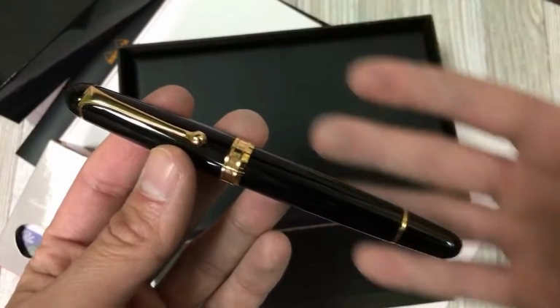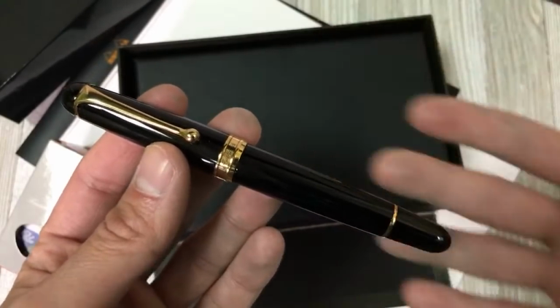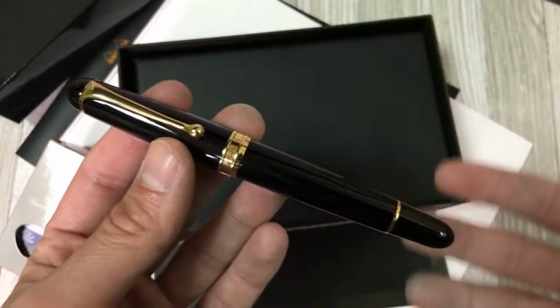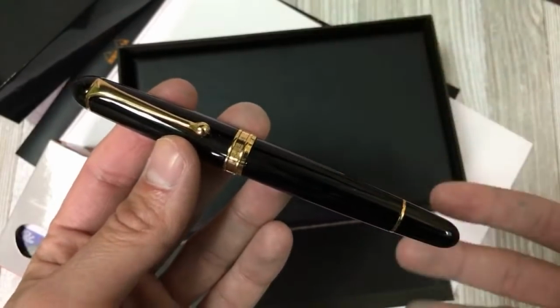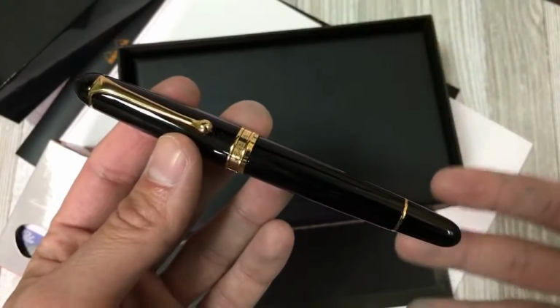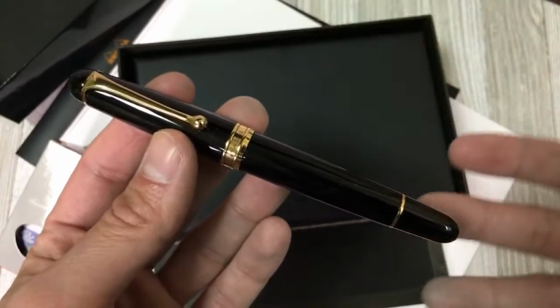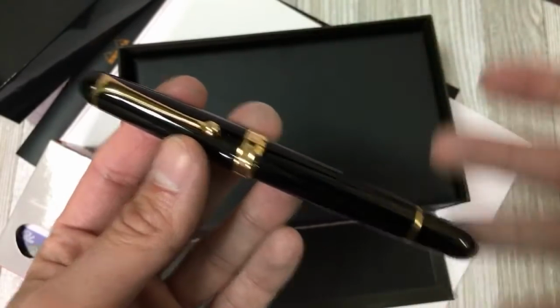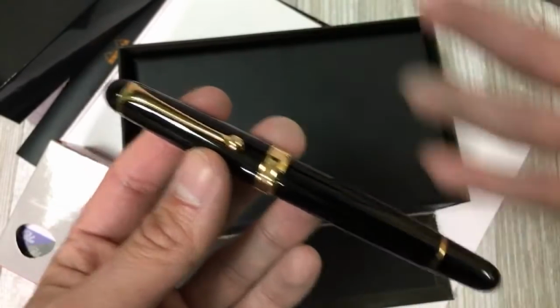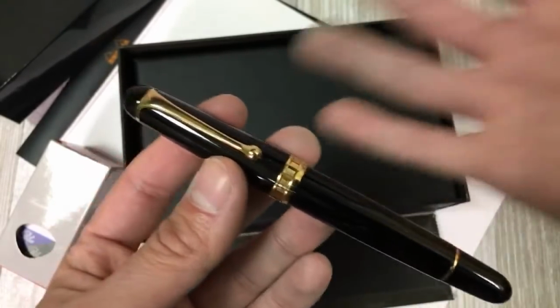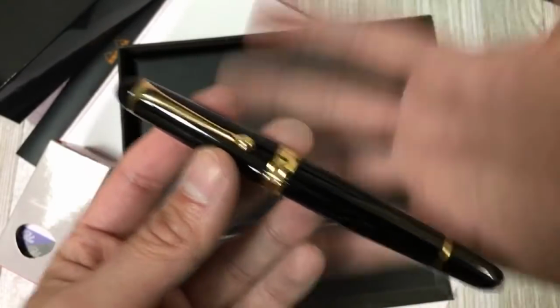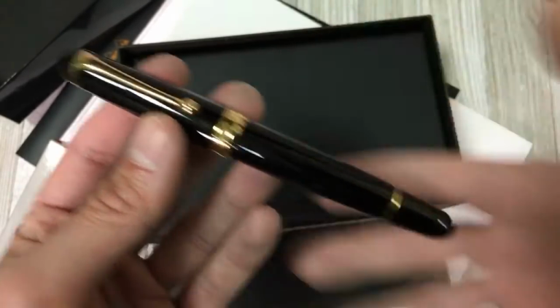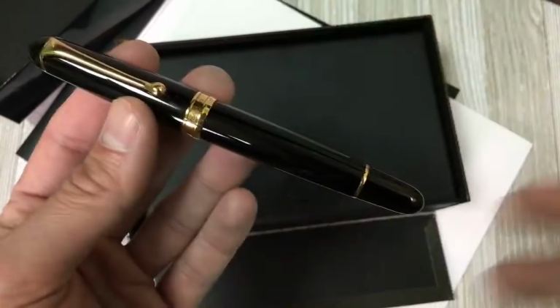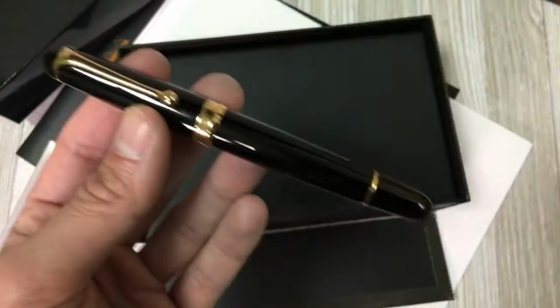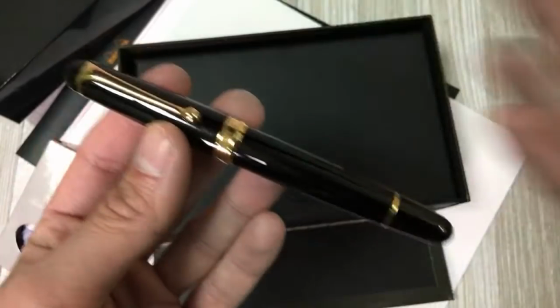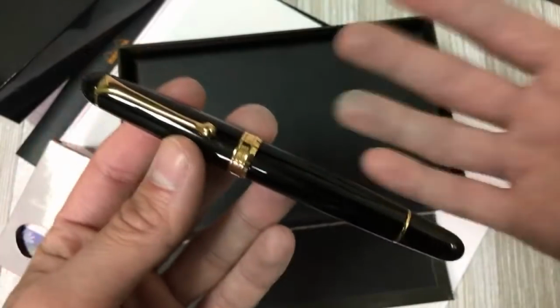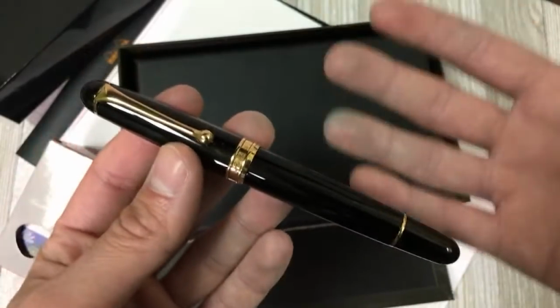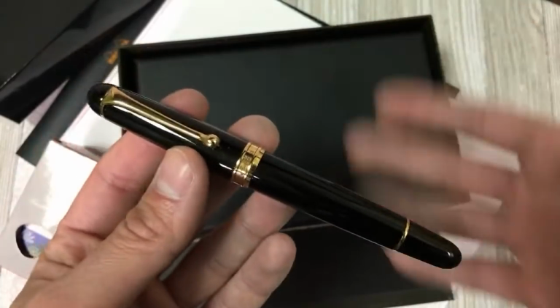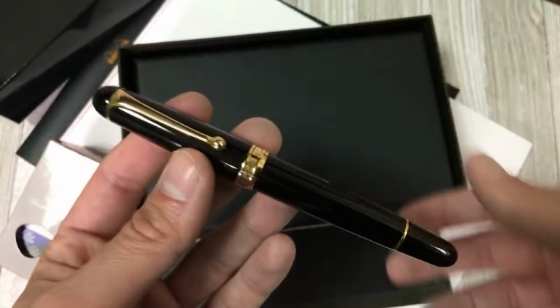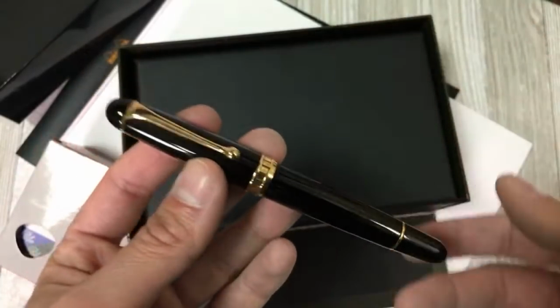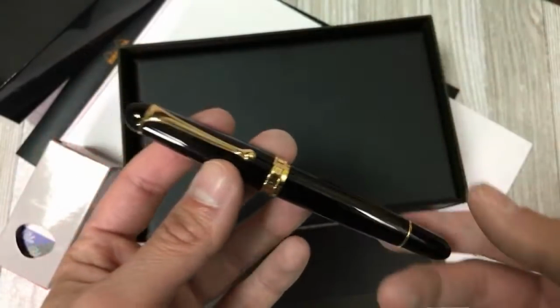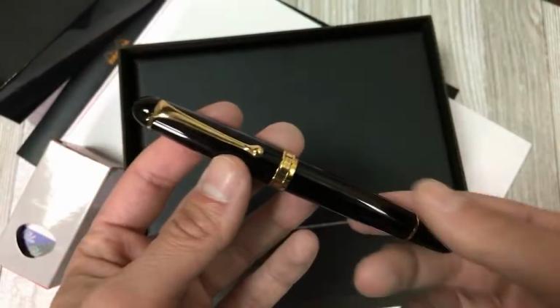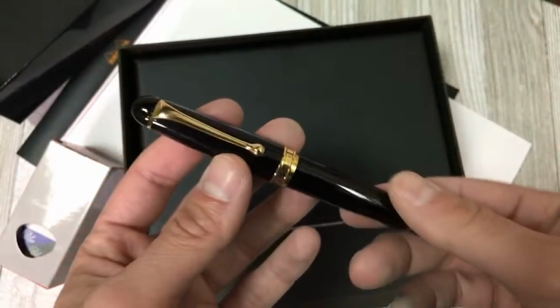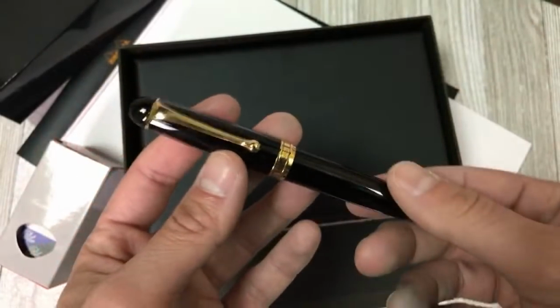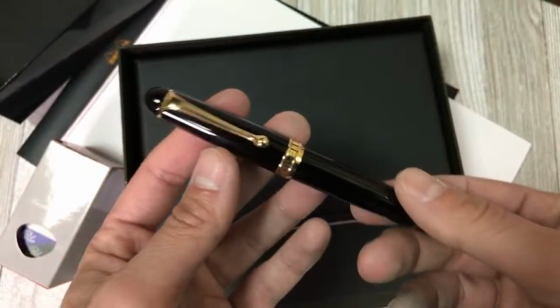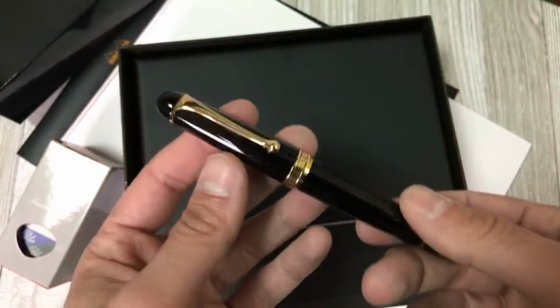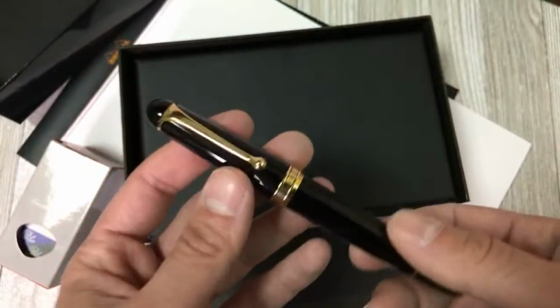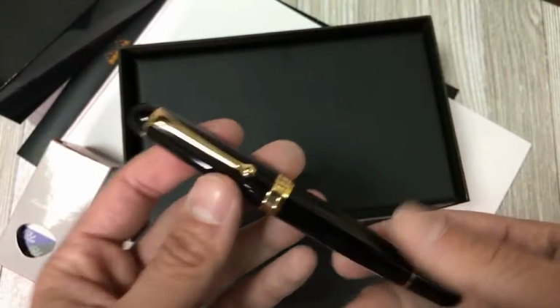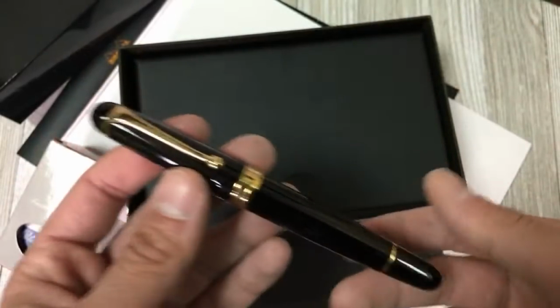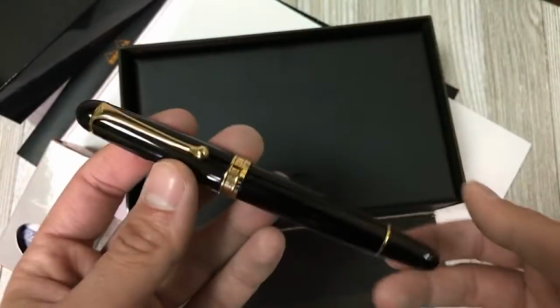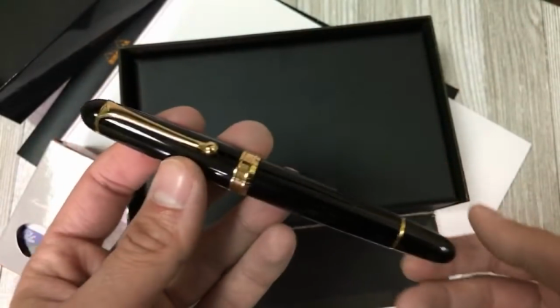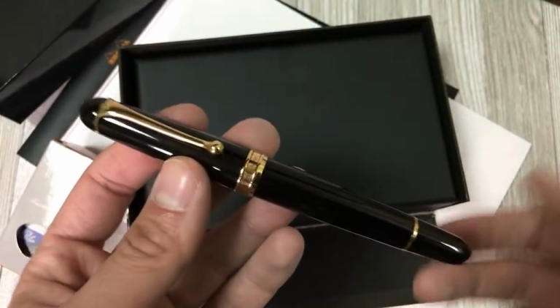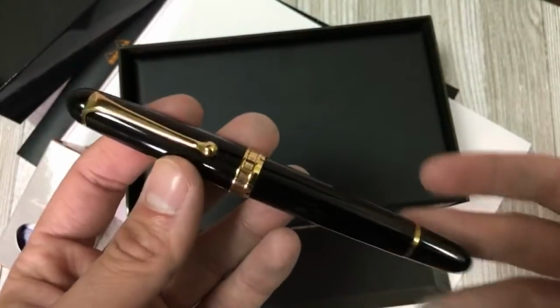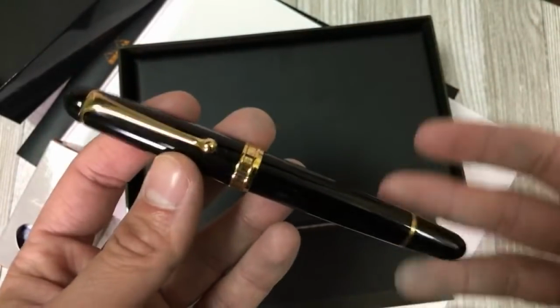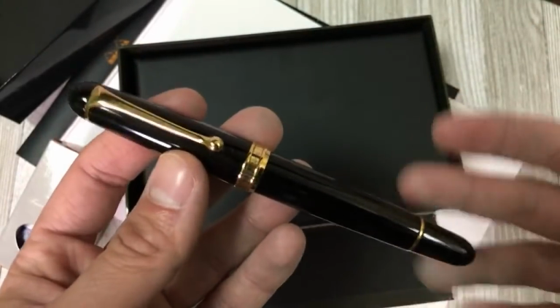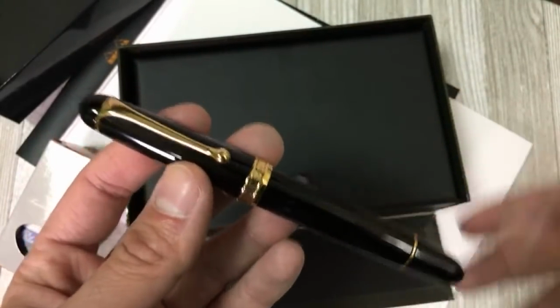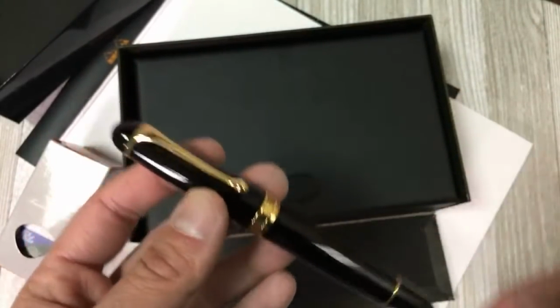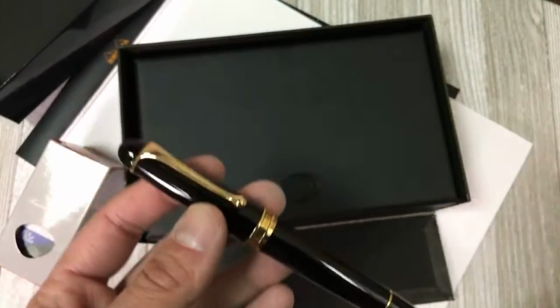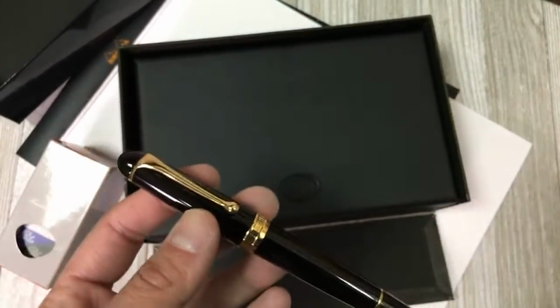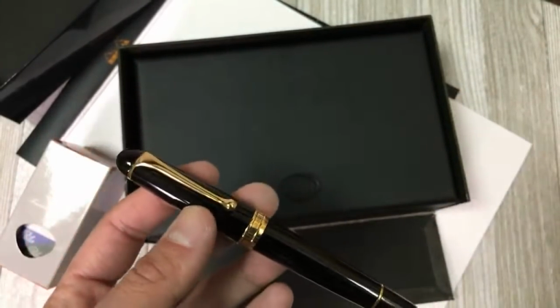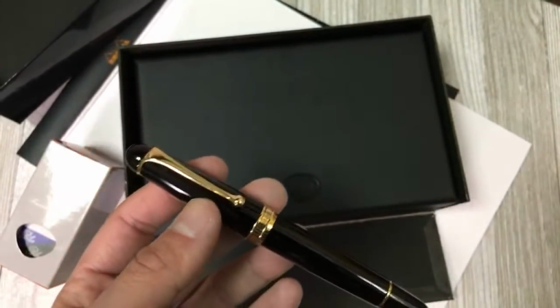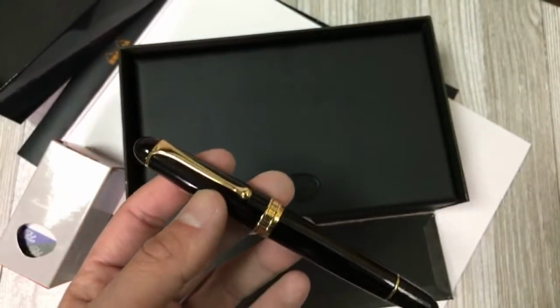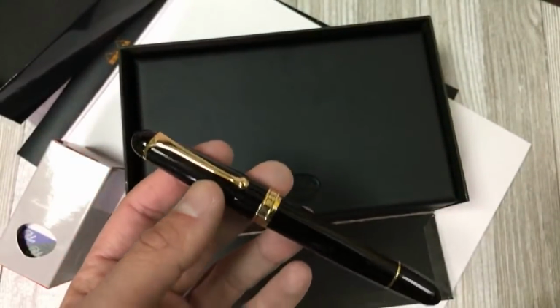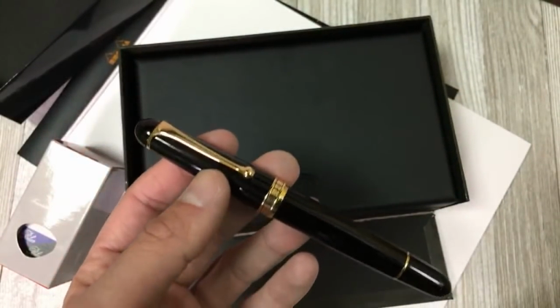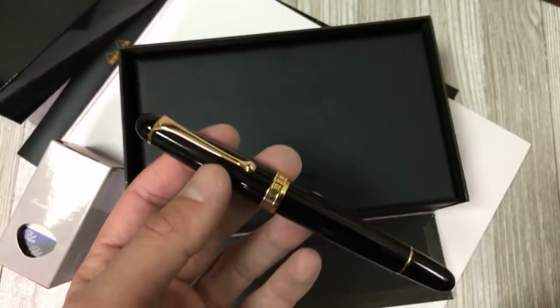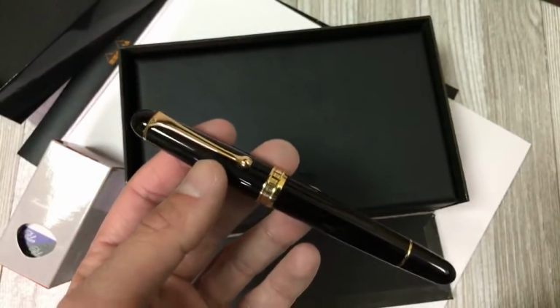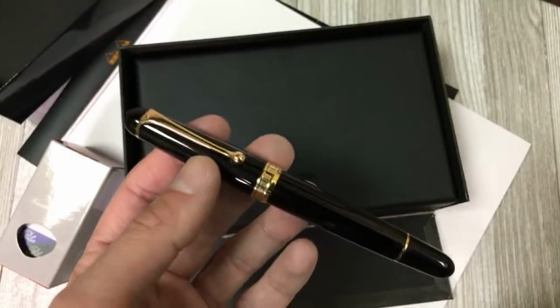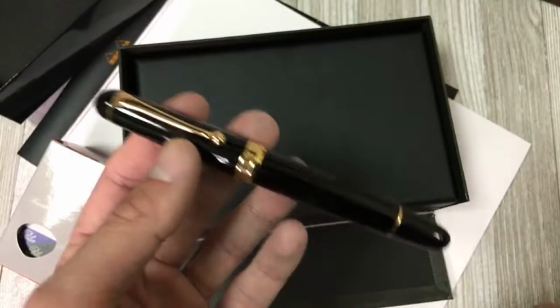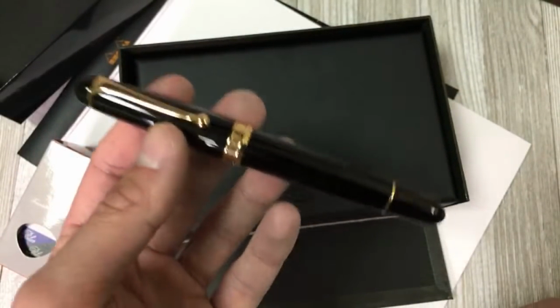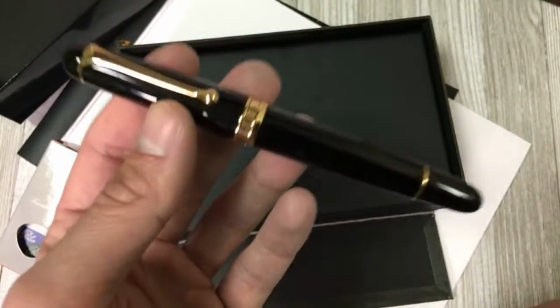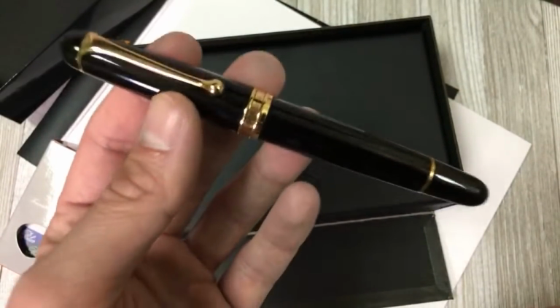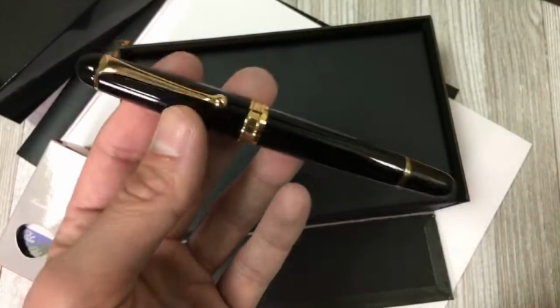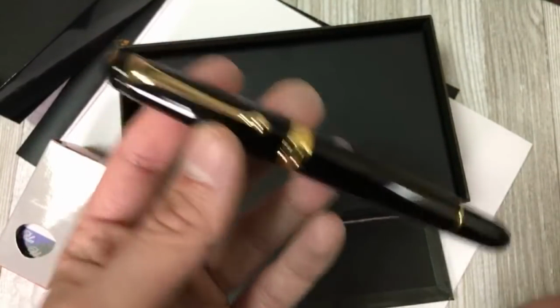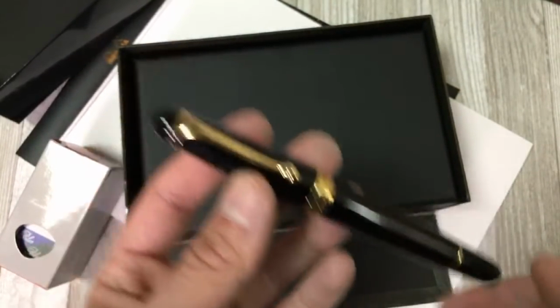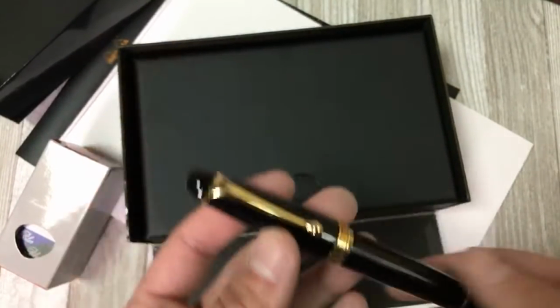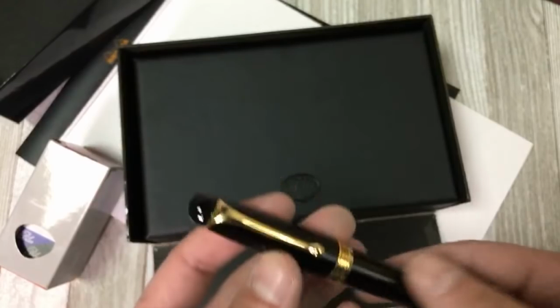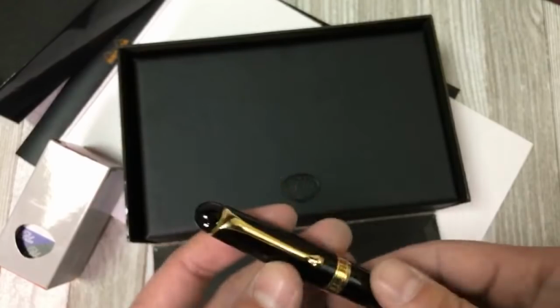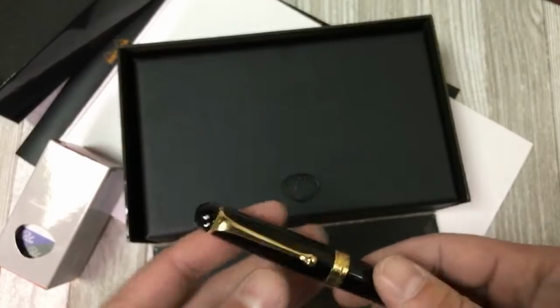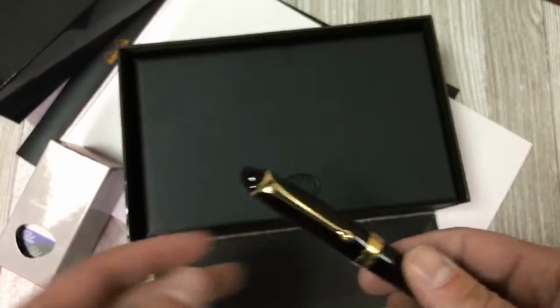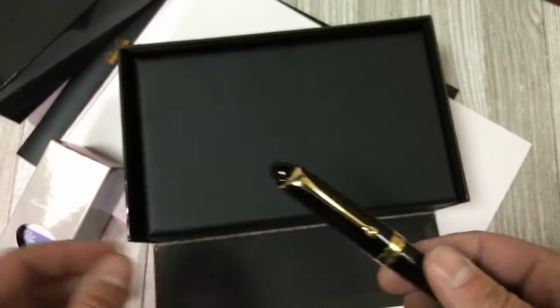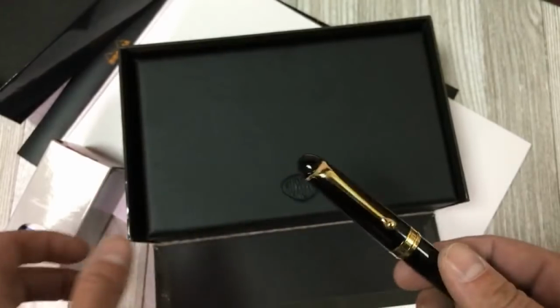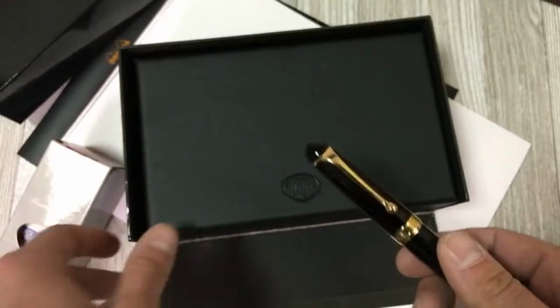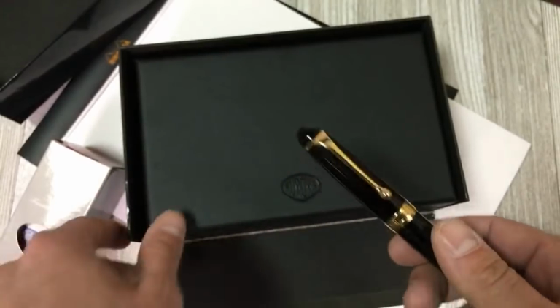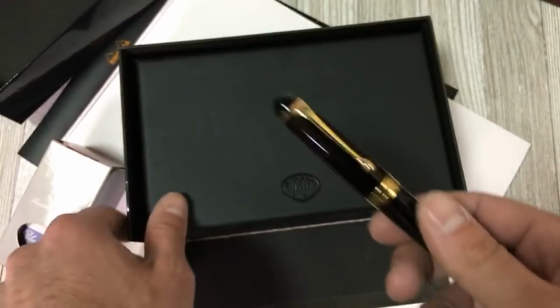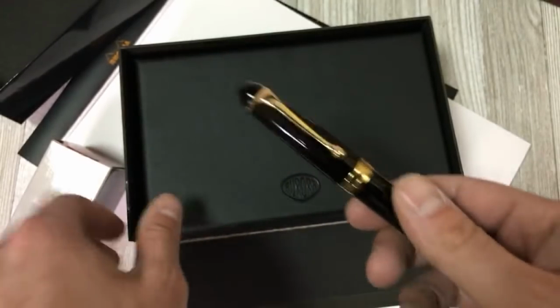The pen weighs under an ounce at 0.7 ounces or 21 grams — definitely not a heavyweight pen, nor is it meant to be. This is similar to what we discussed with the Pilot Custom 912: a pen that is more about the writing experience rather than the looks and all the bells and whistles.